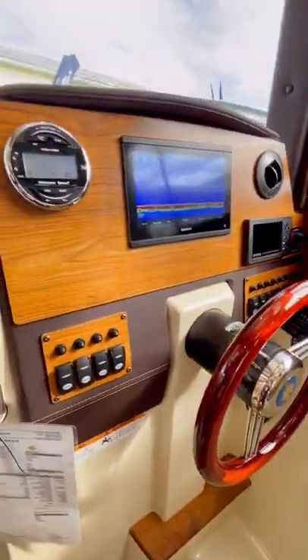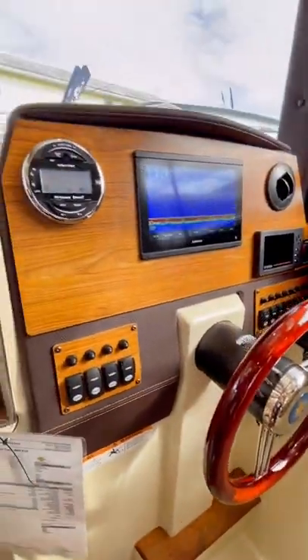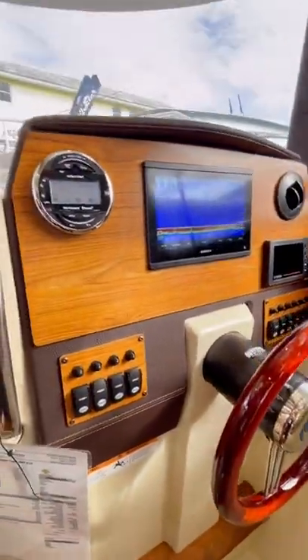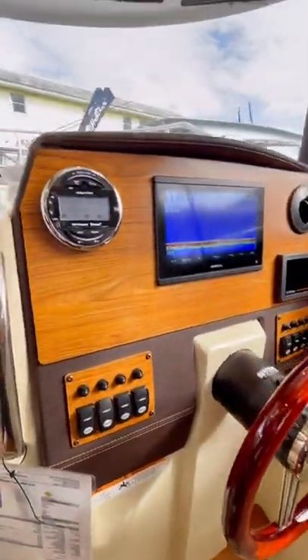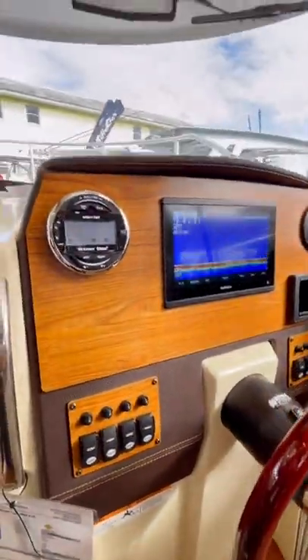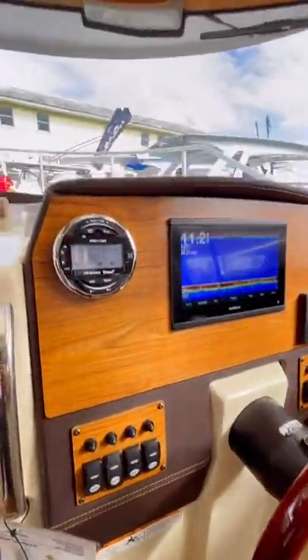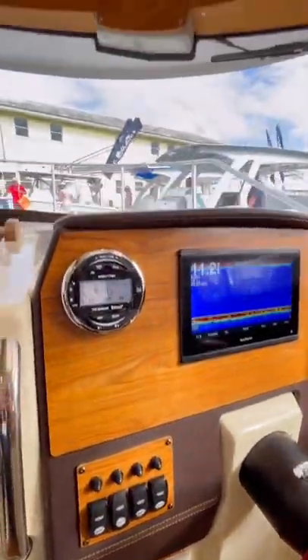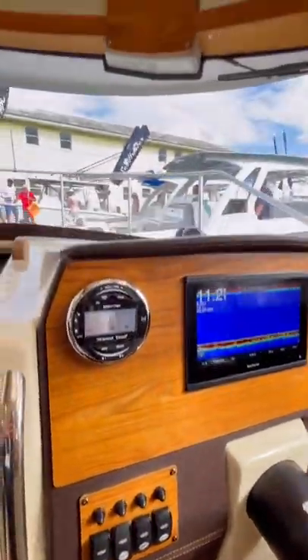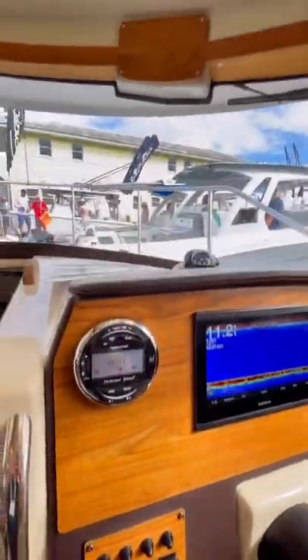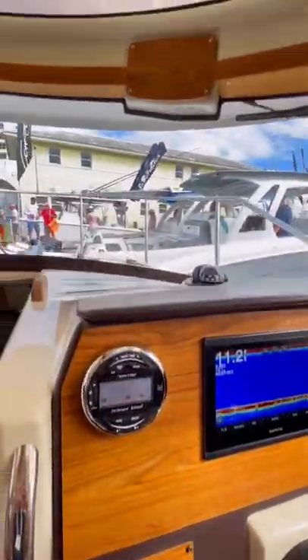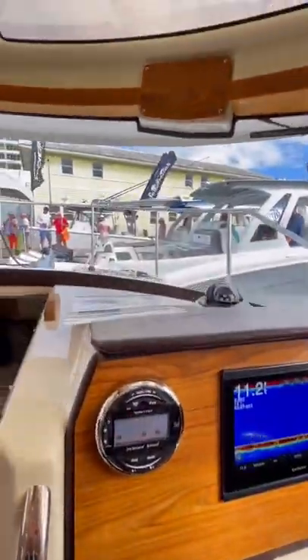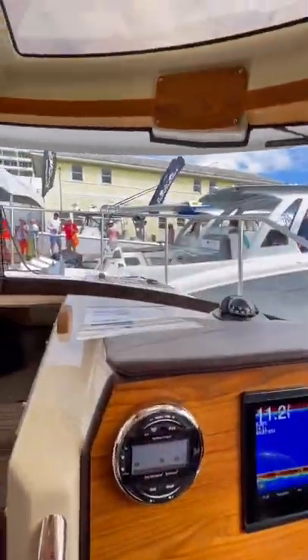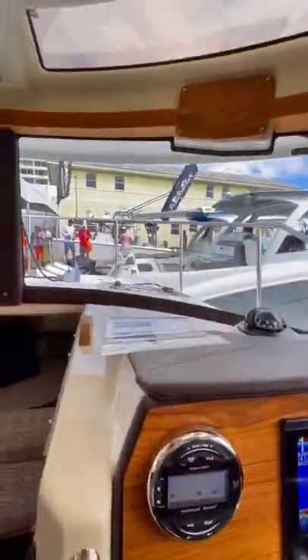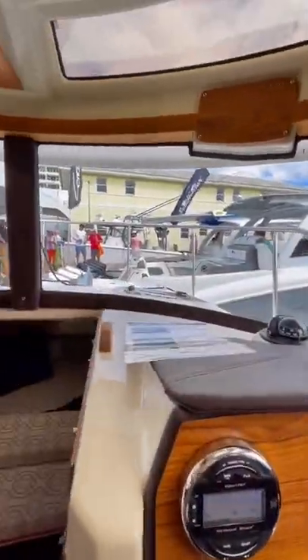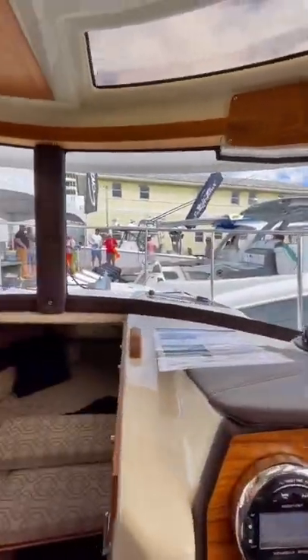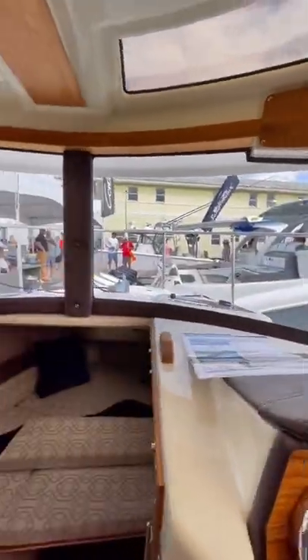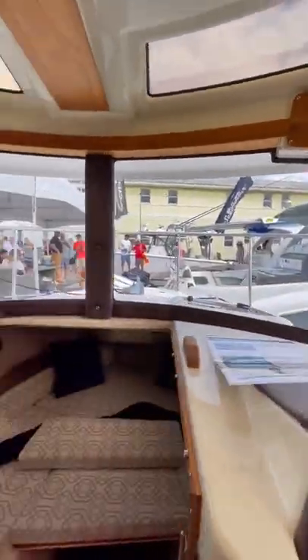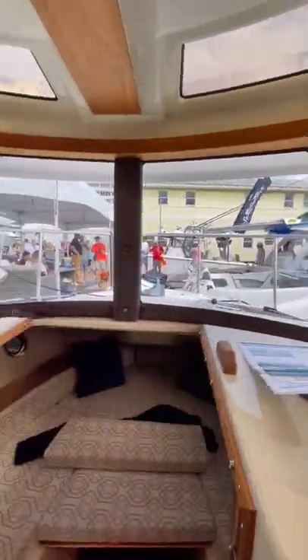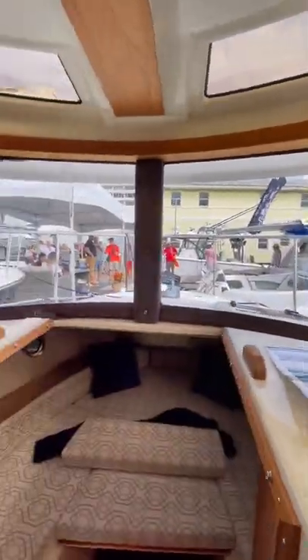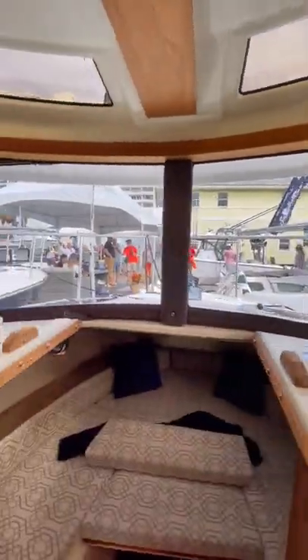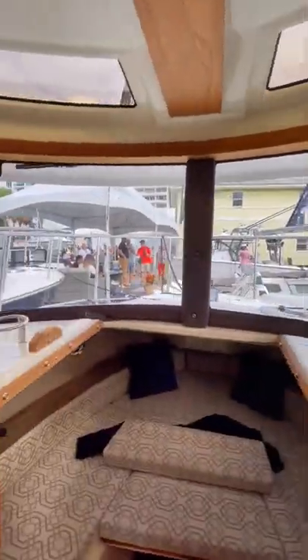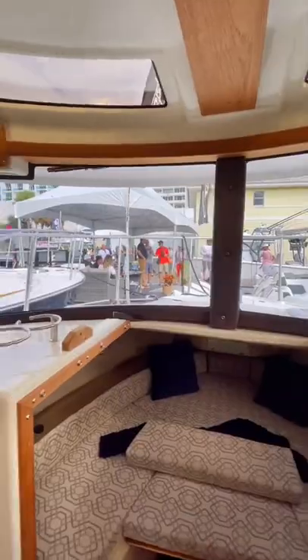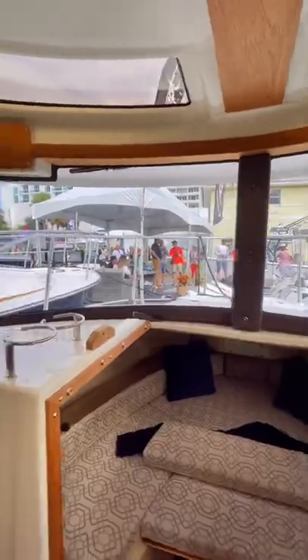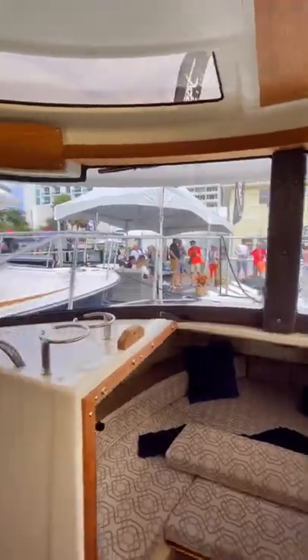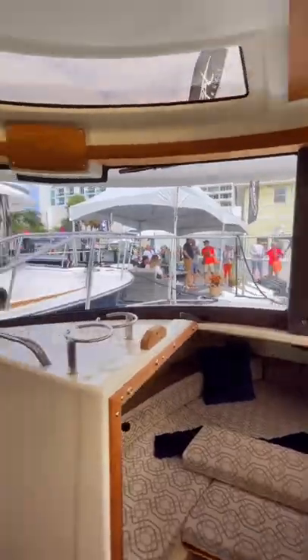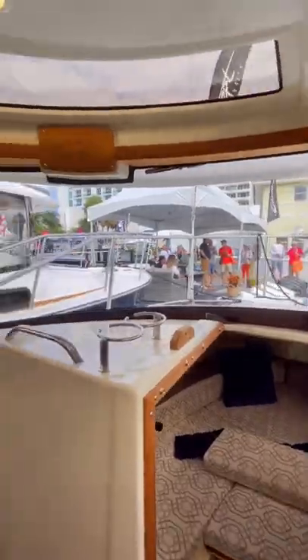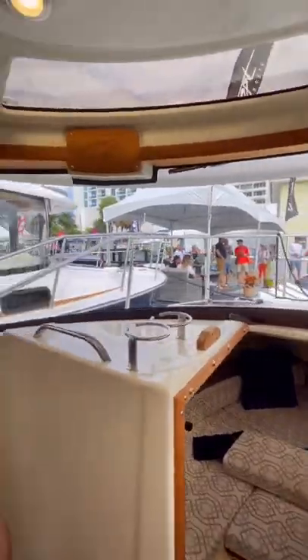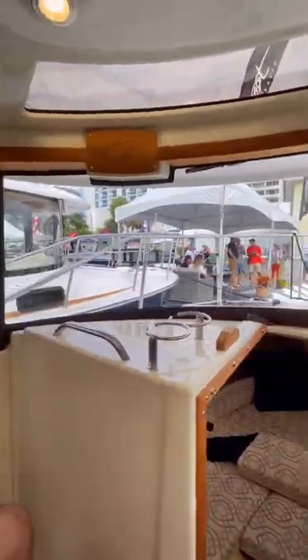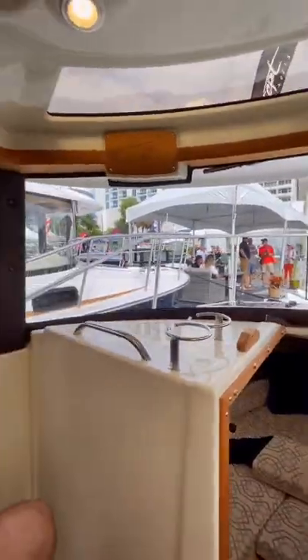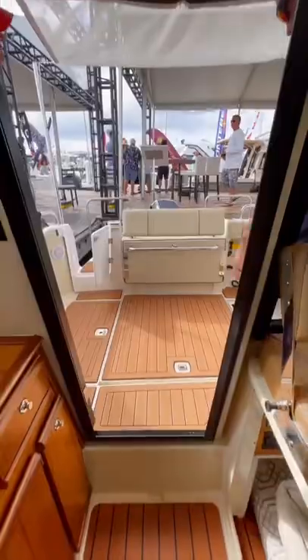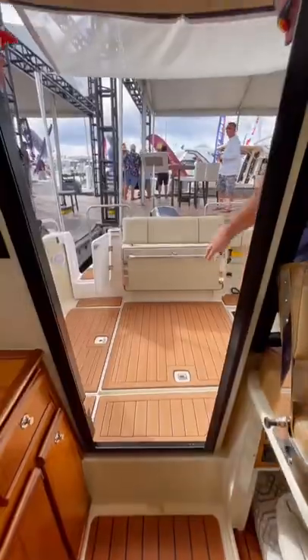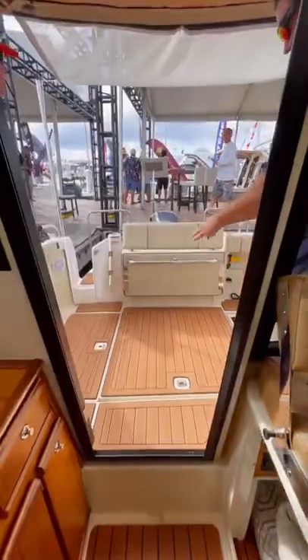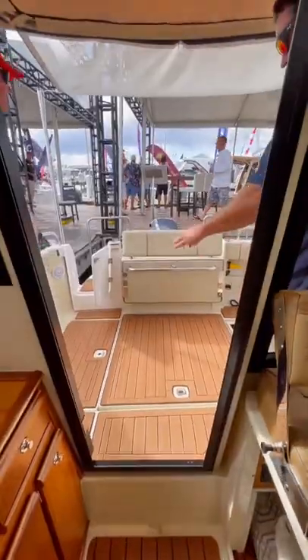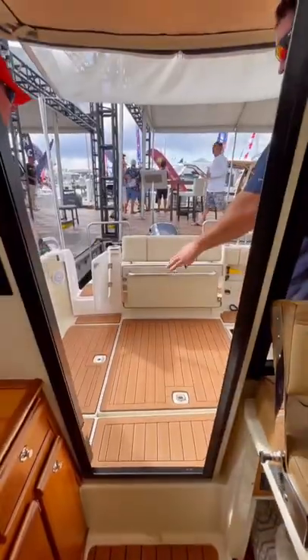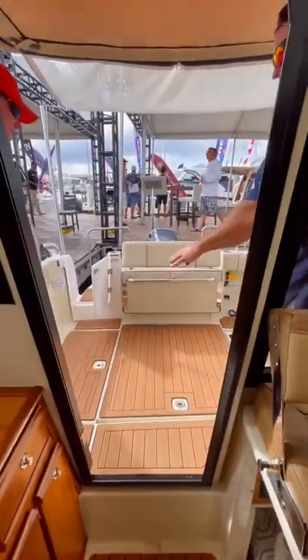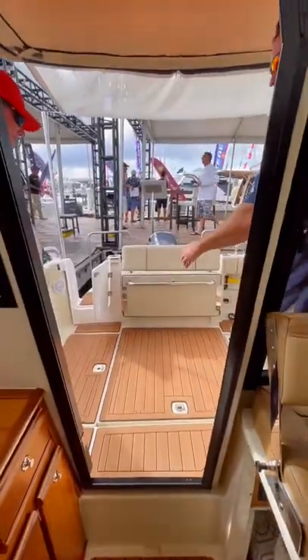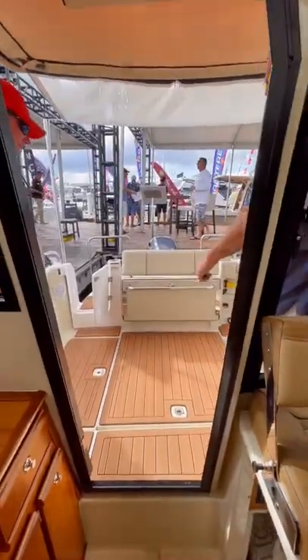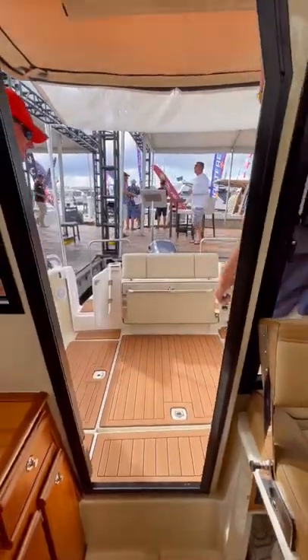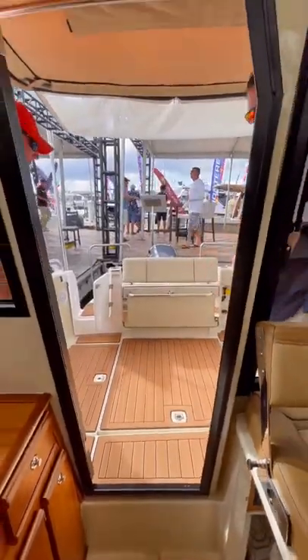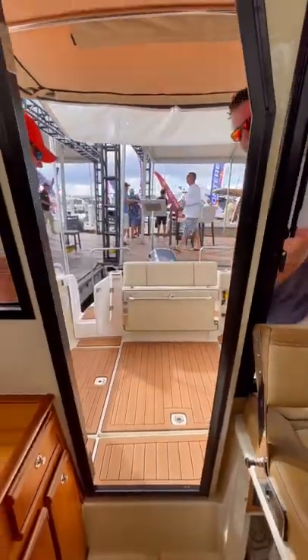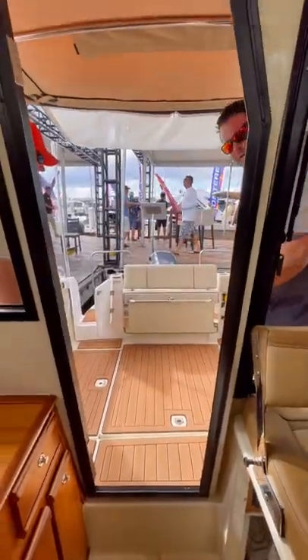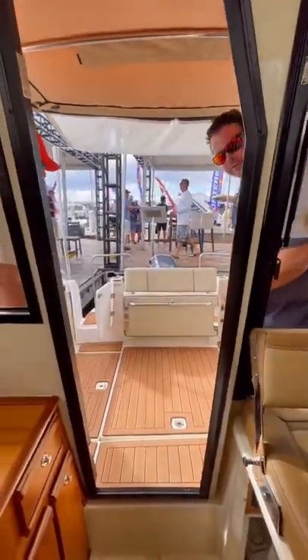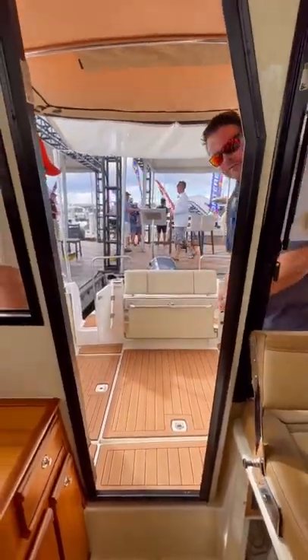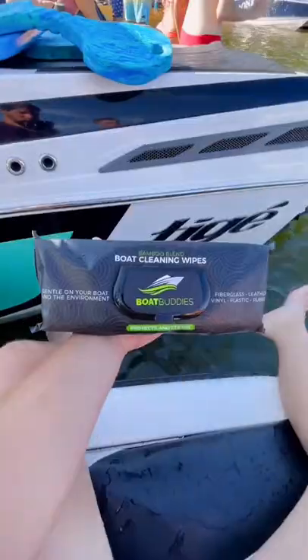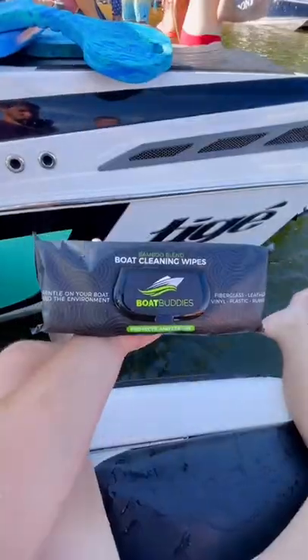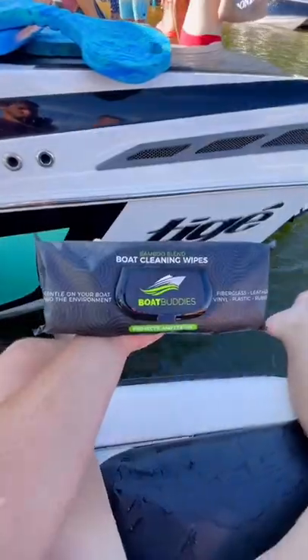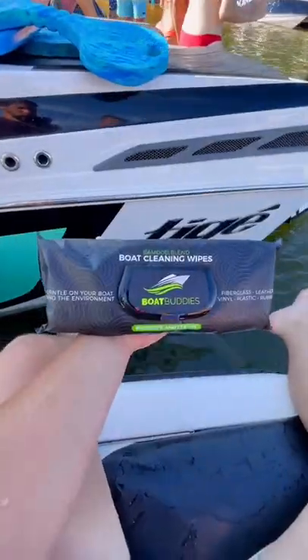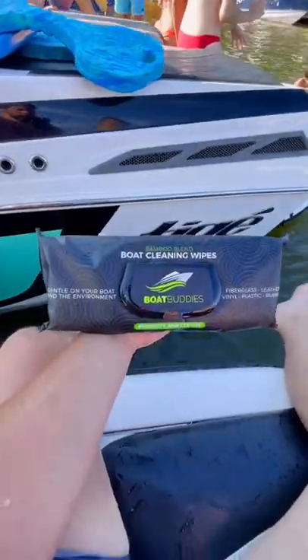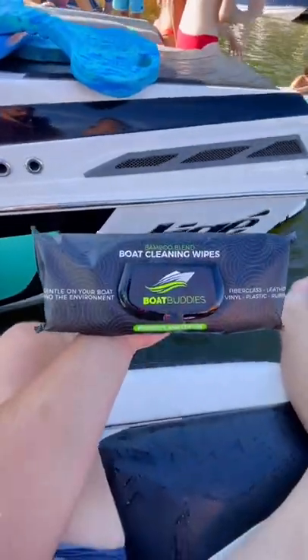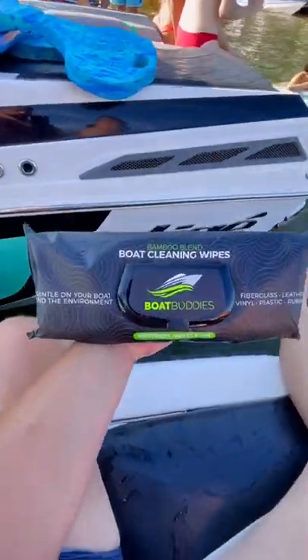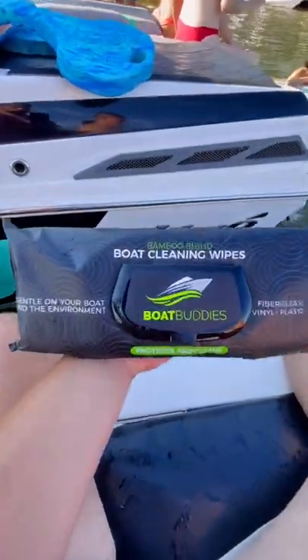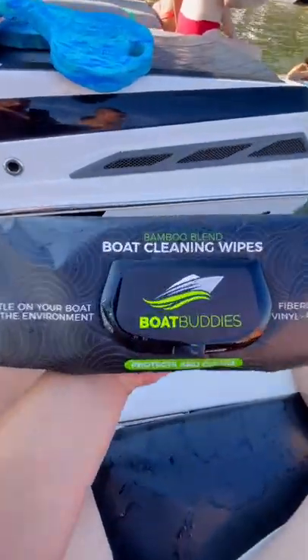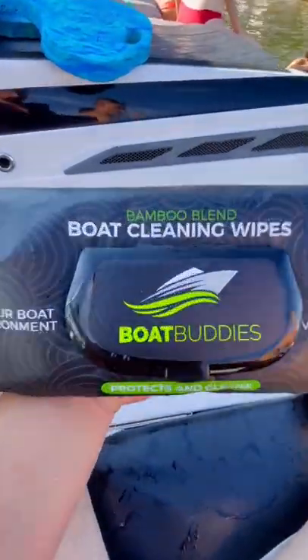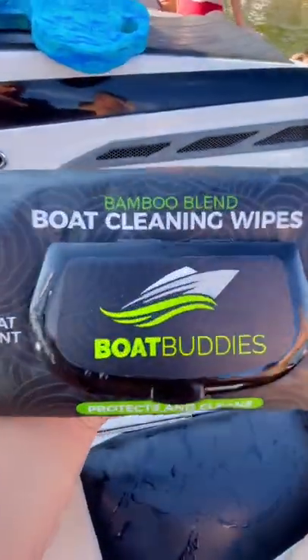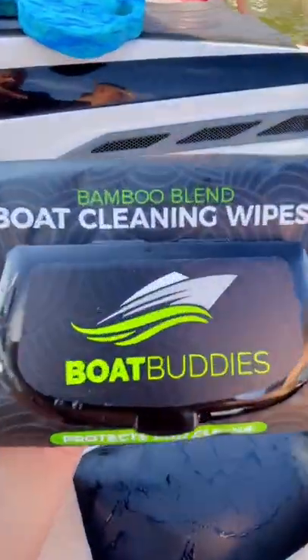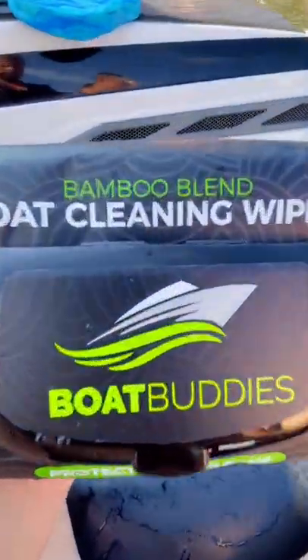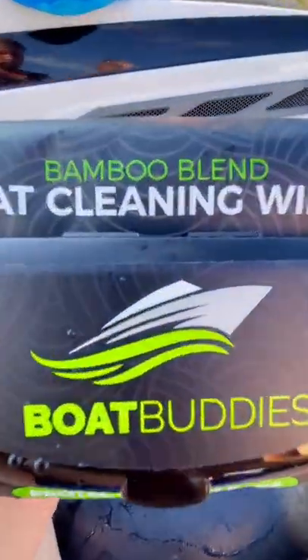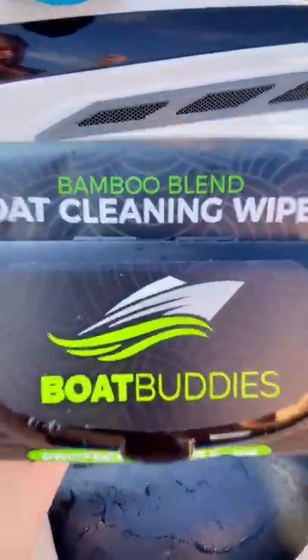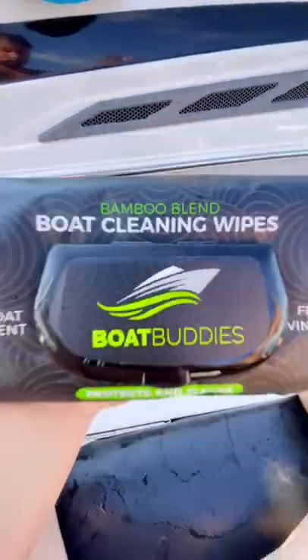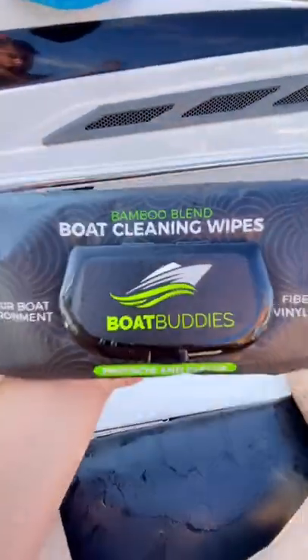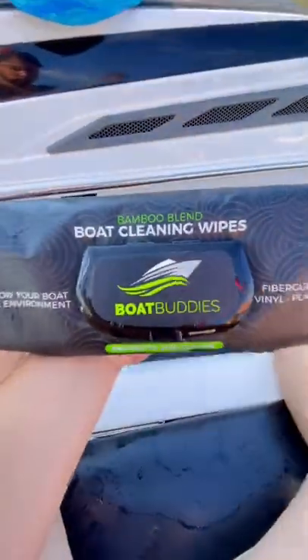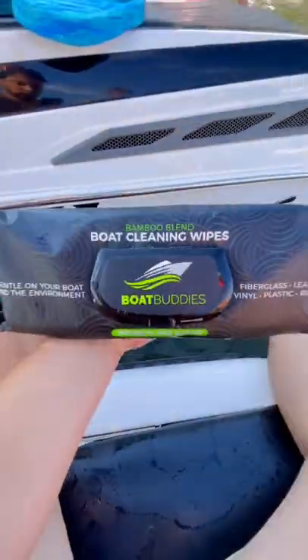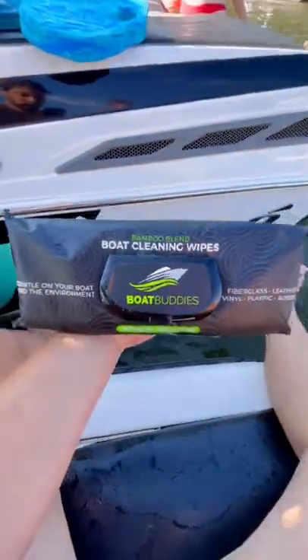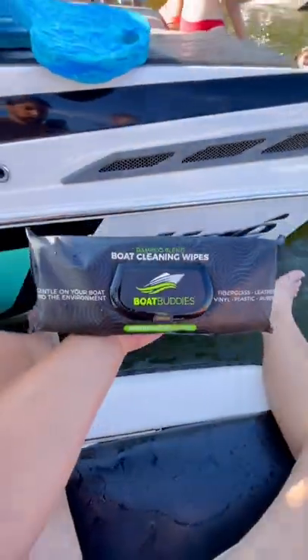This is definitely the most amount of amenities I've seen stuffed into a 23-foot cabin cruiser. And as always, brought to you by Boat Buddies.